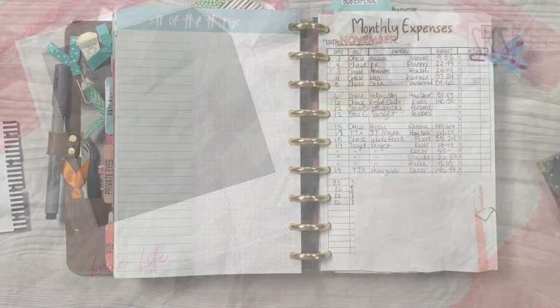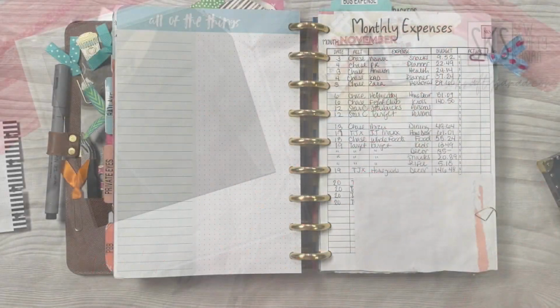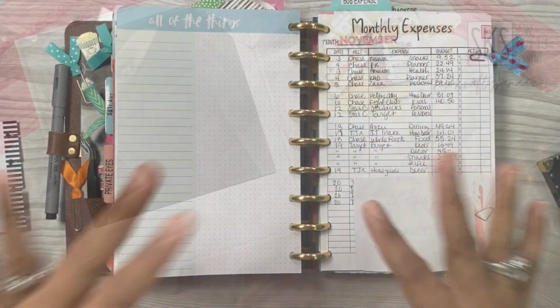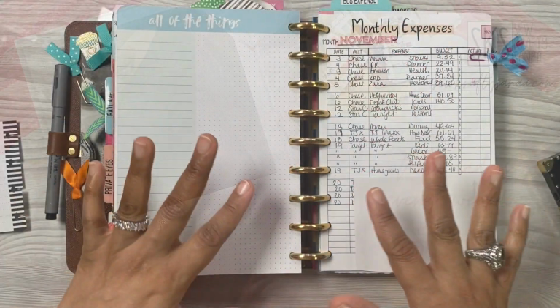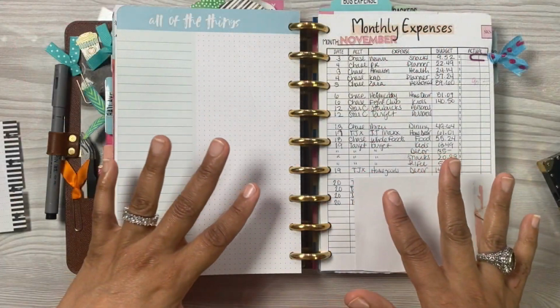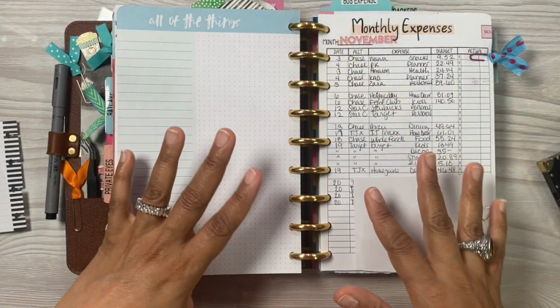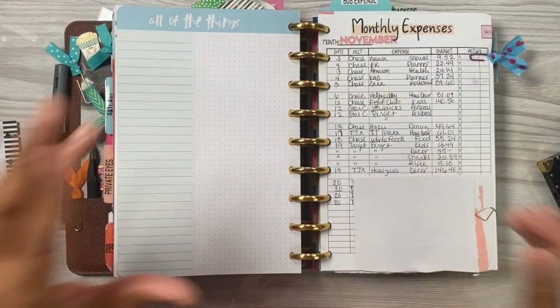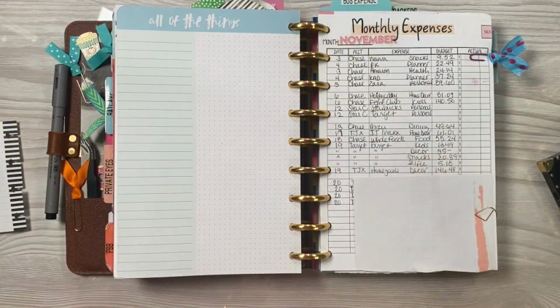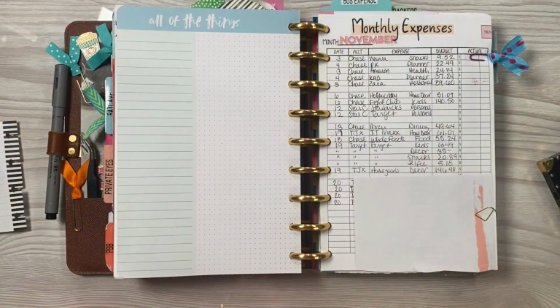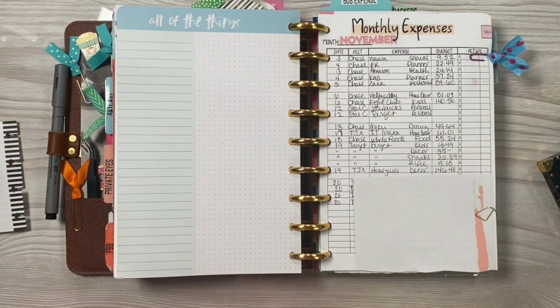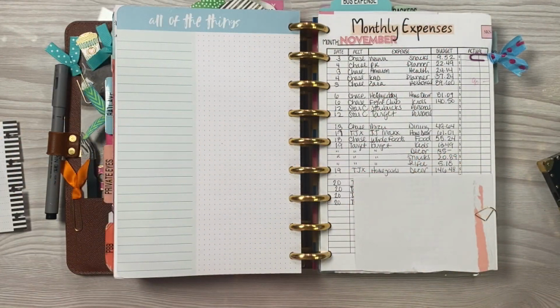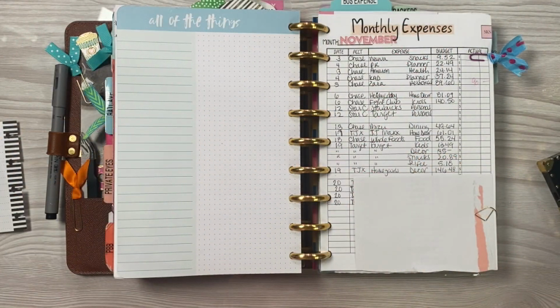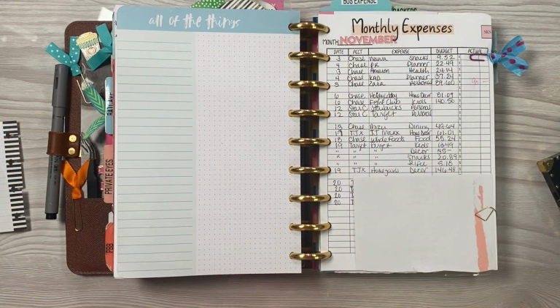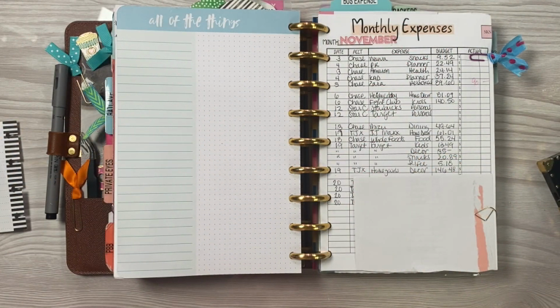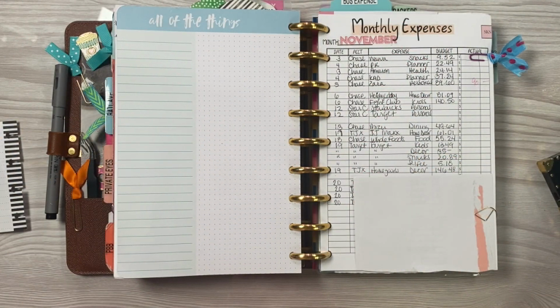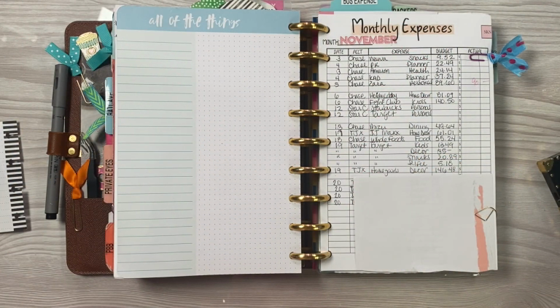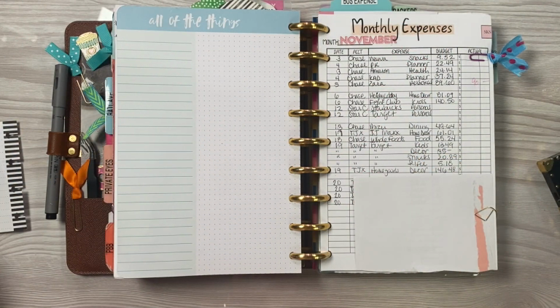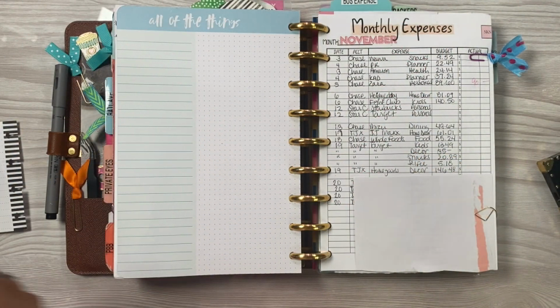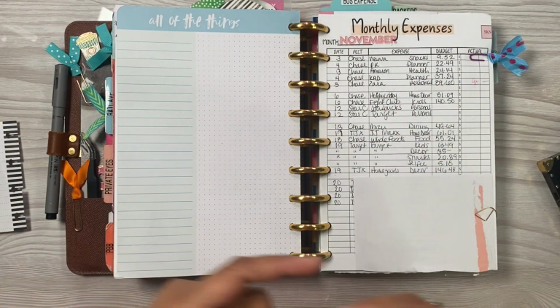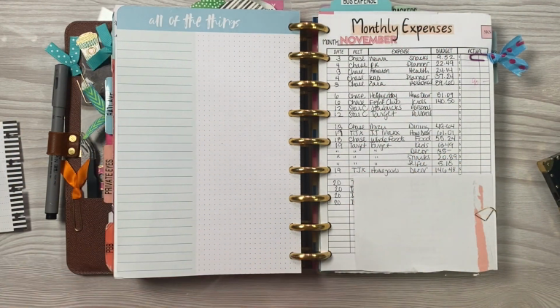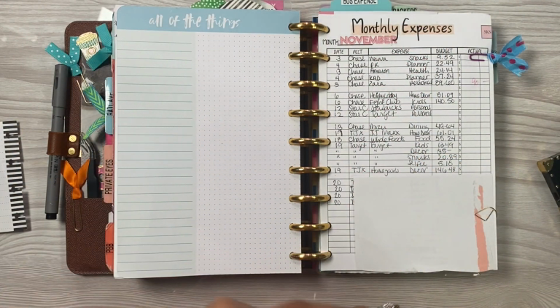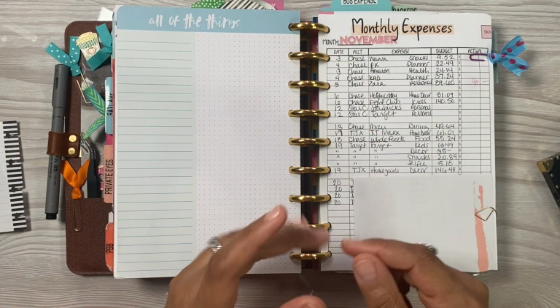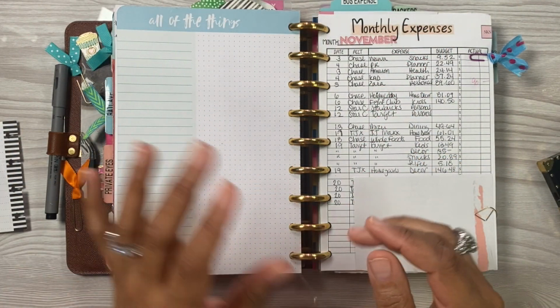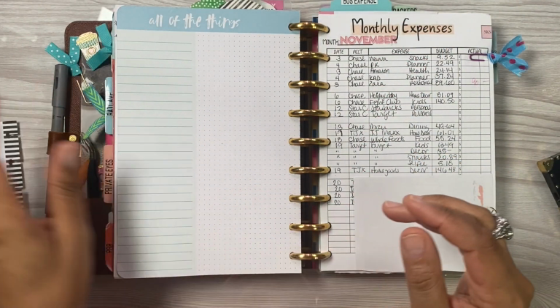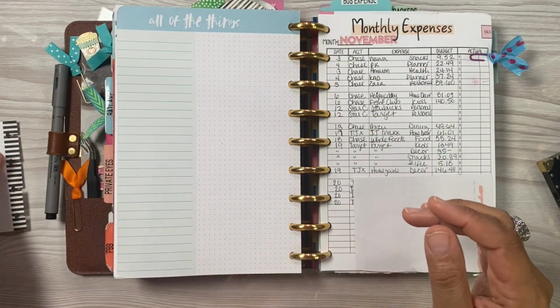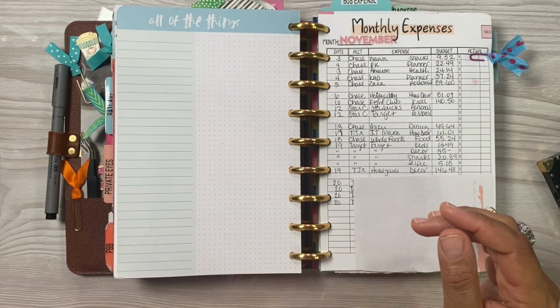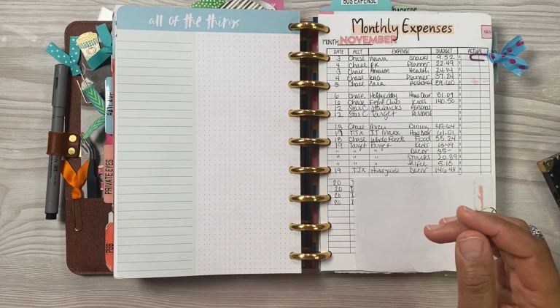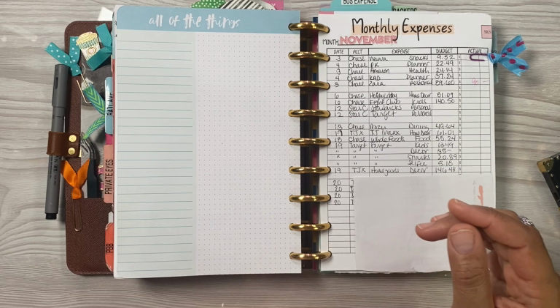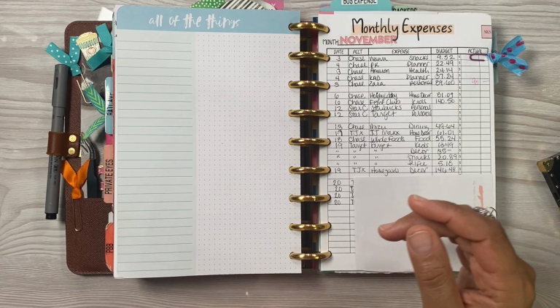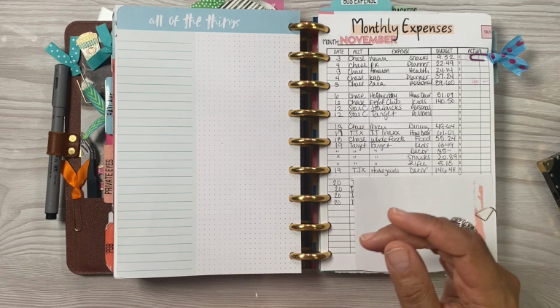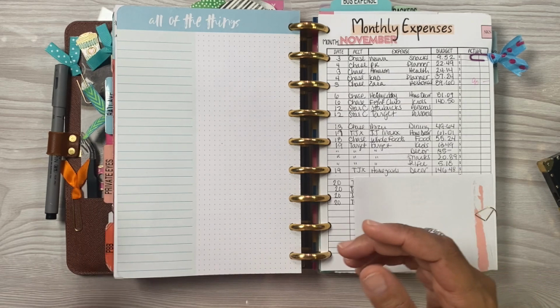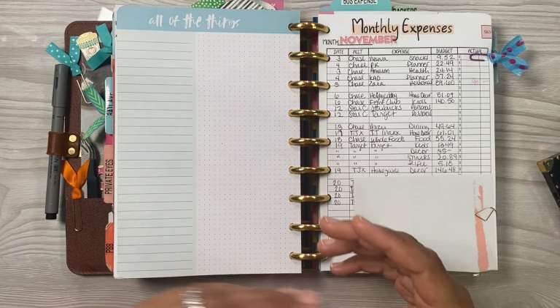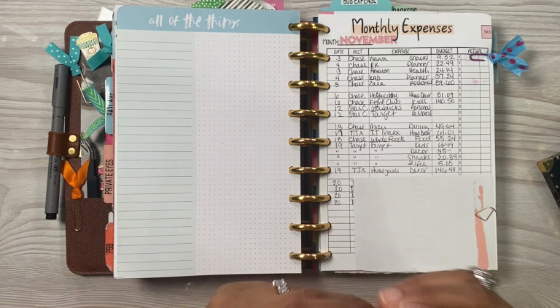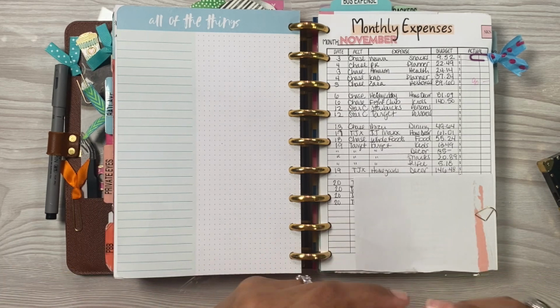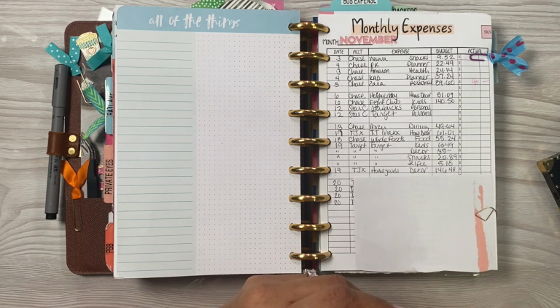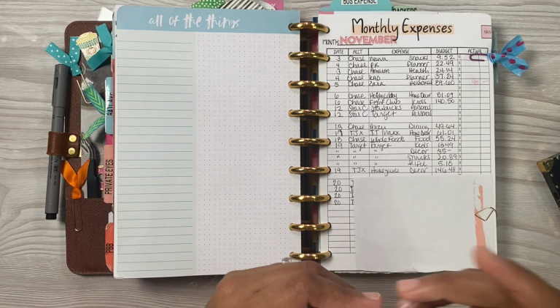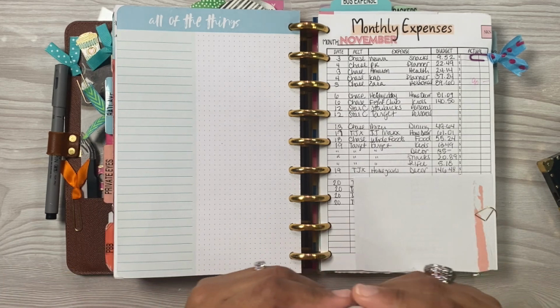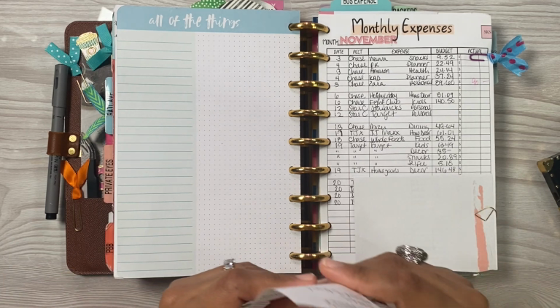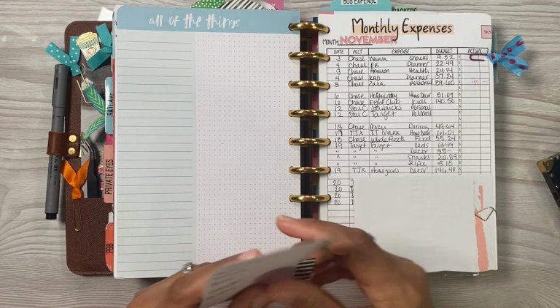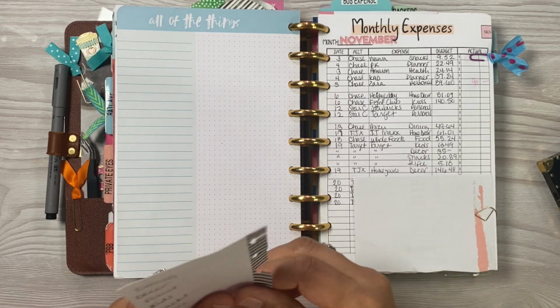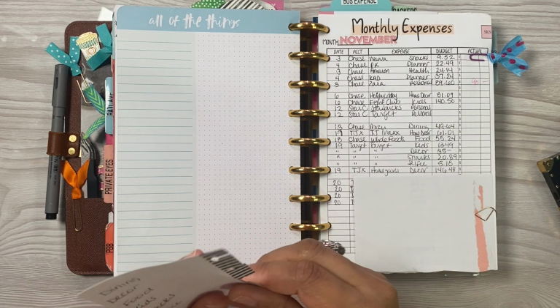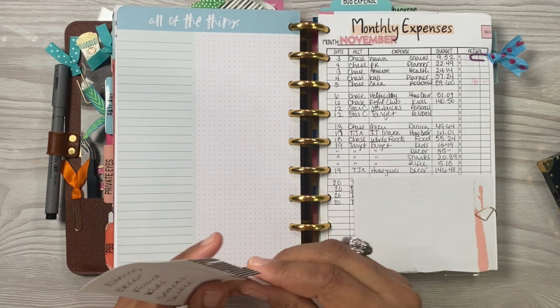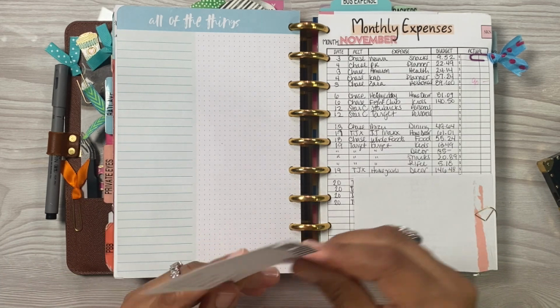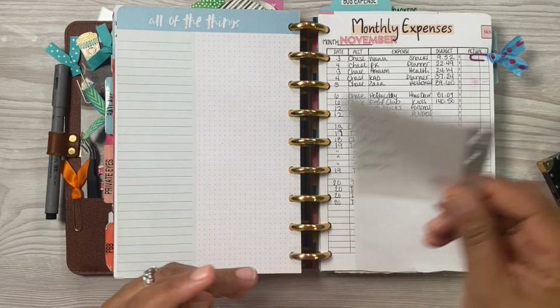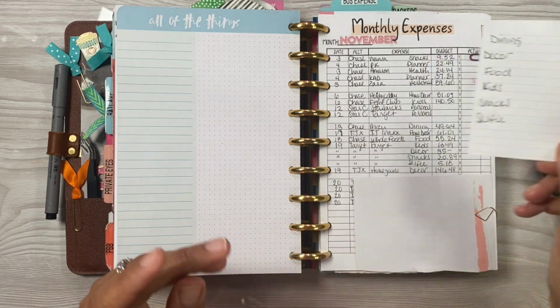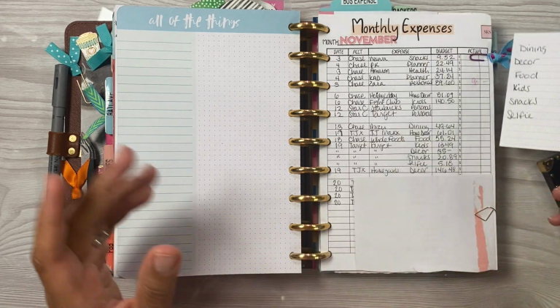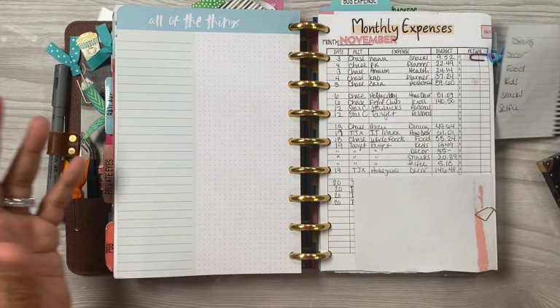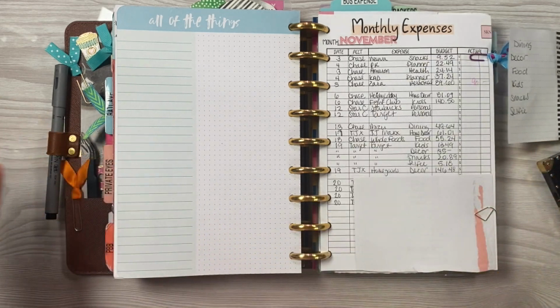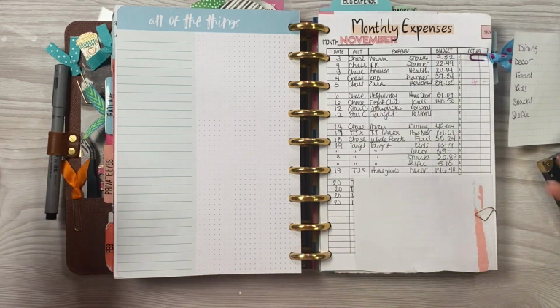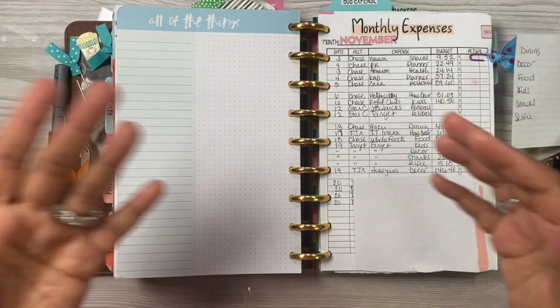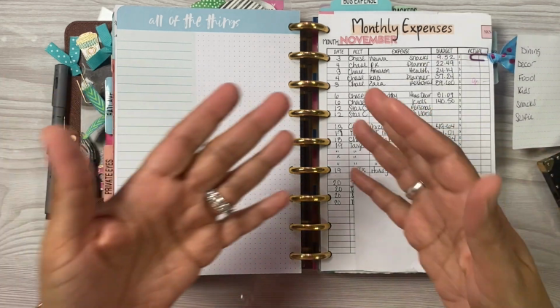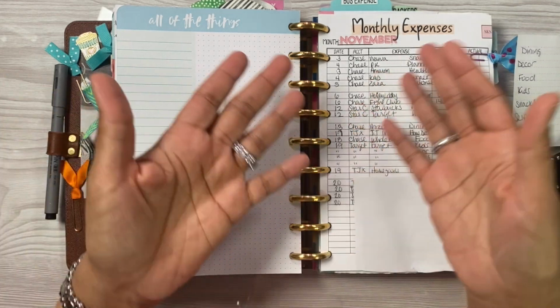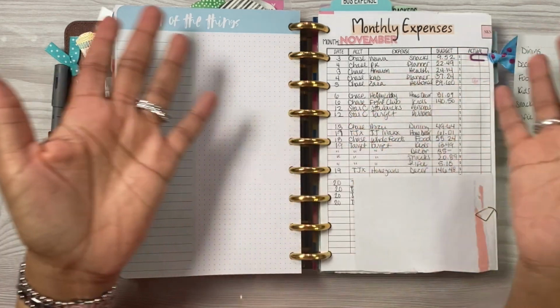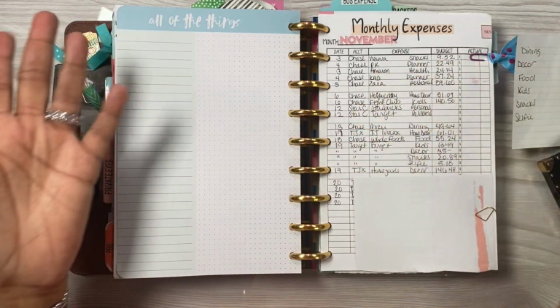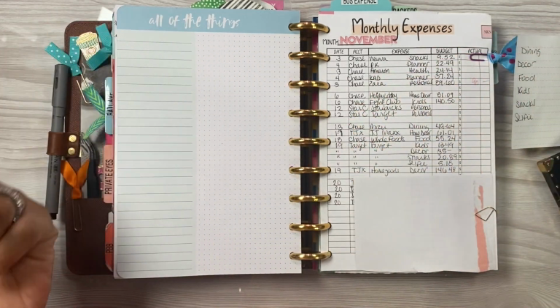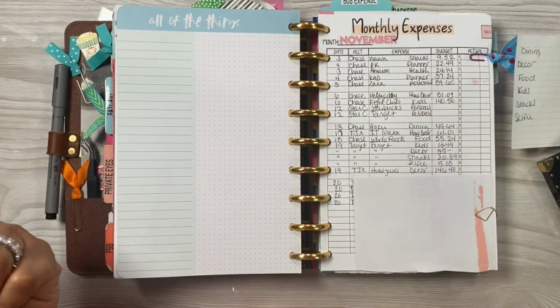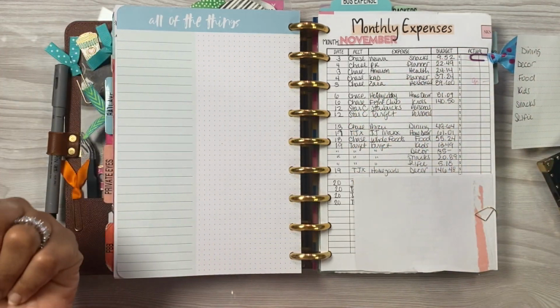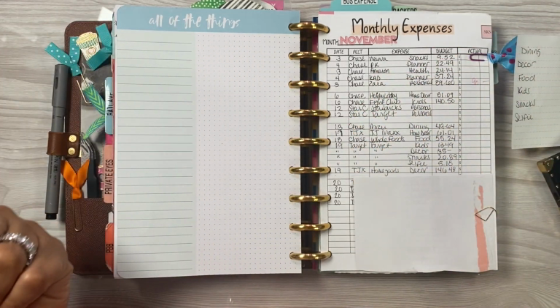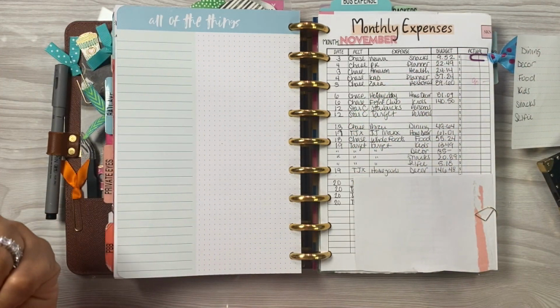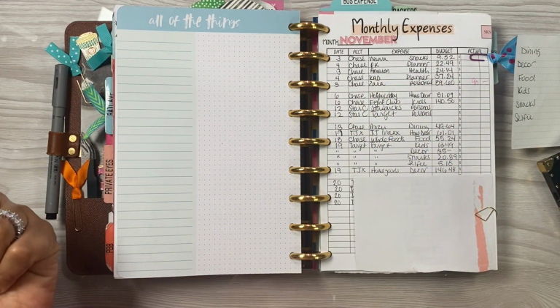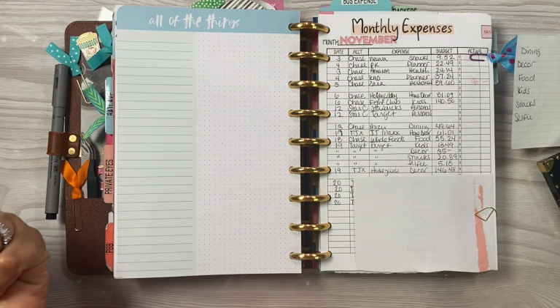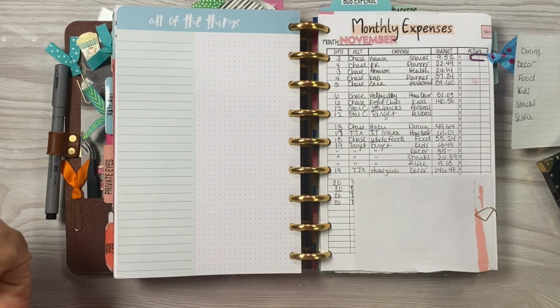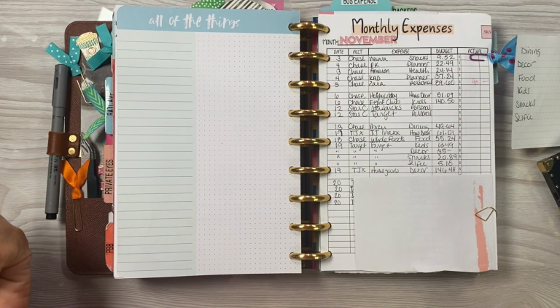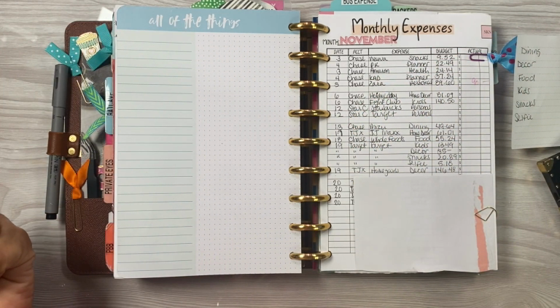Hey everyone, welcome back to my channel. It's your girl Sanaa — all dolled up by Sanaa, so crafty Sanaa — and I am back with my weekly expense video.